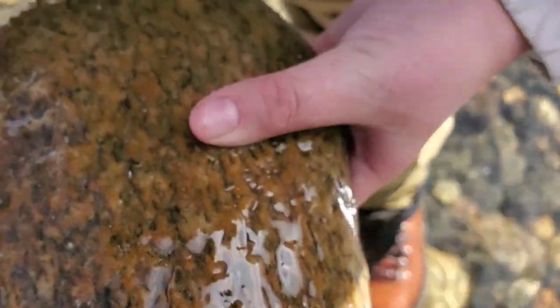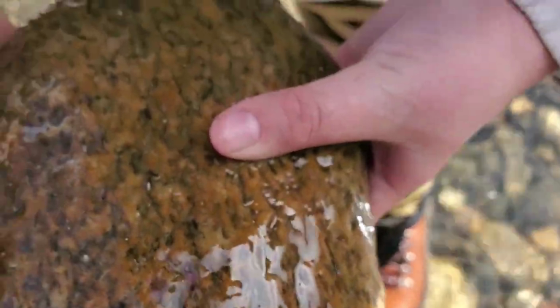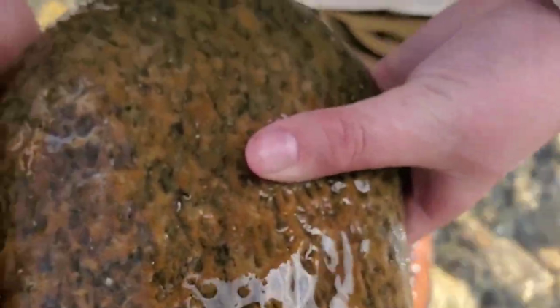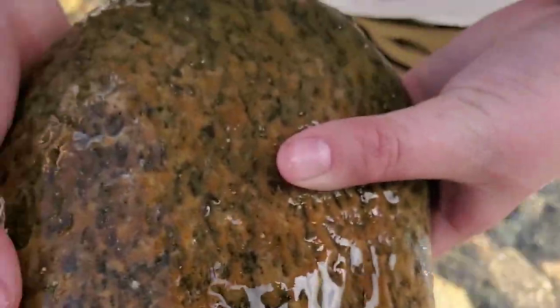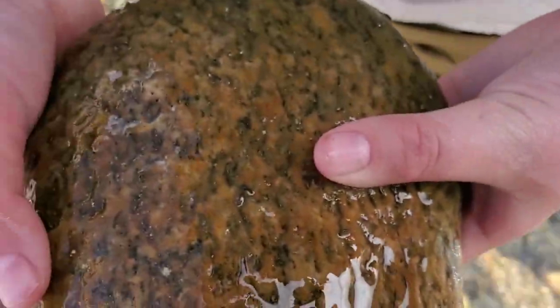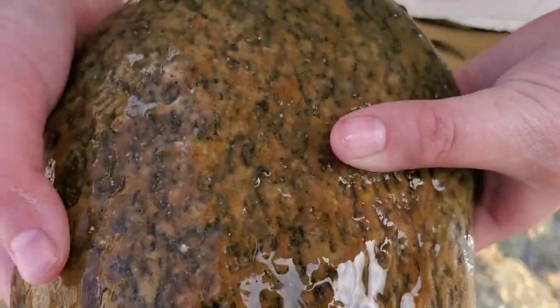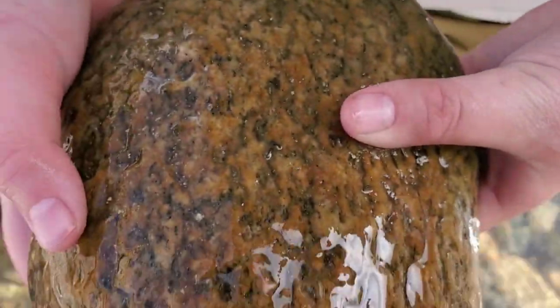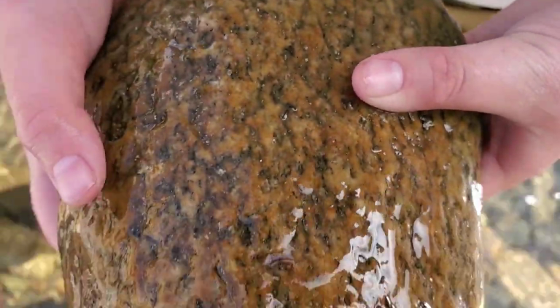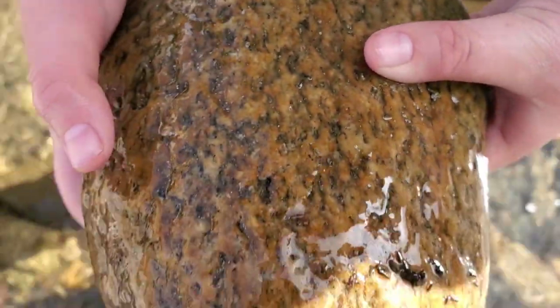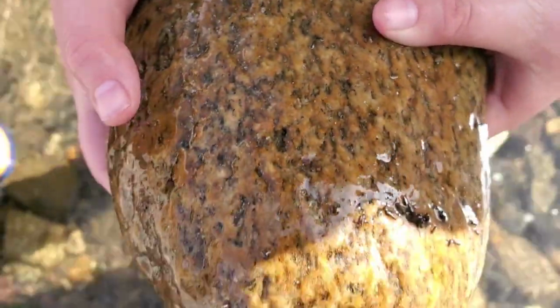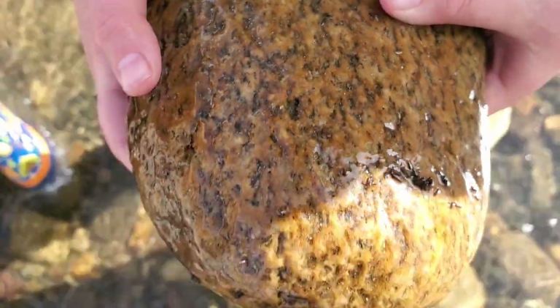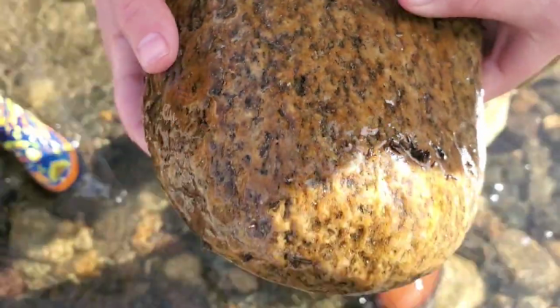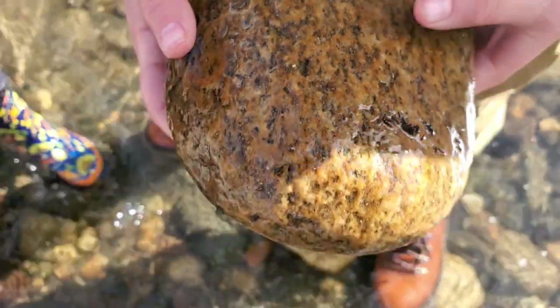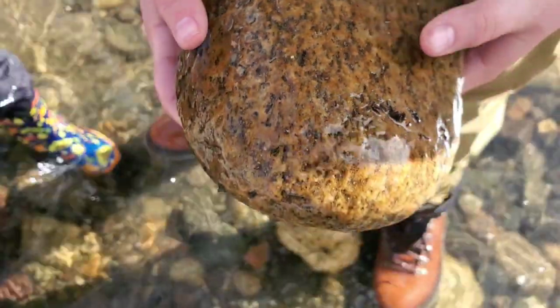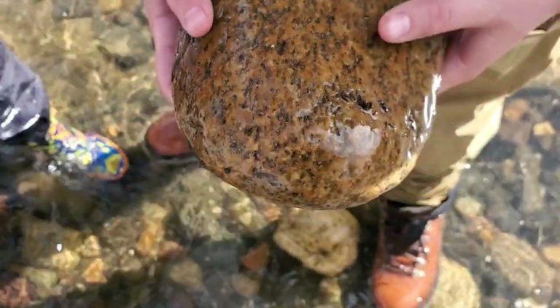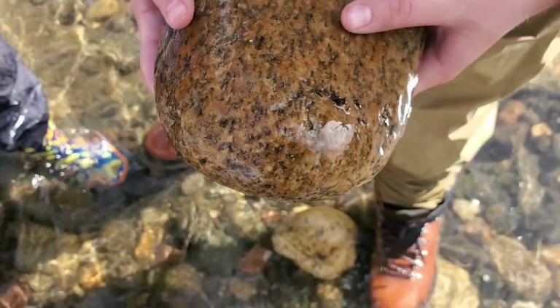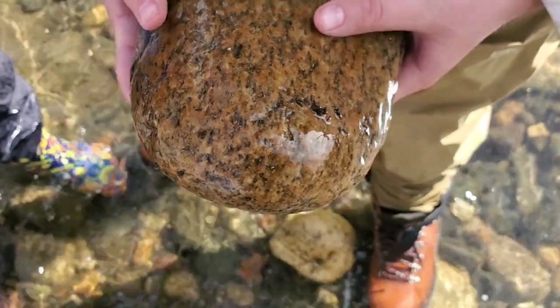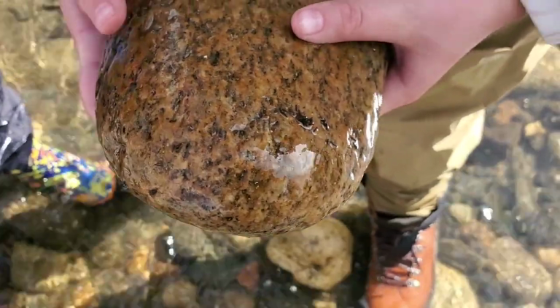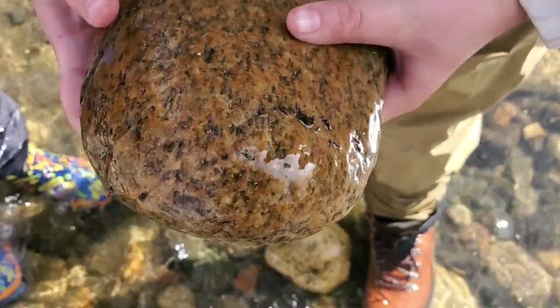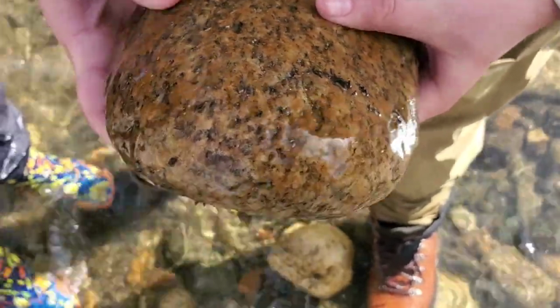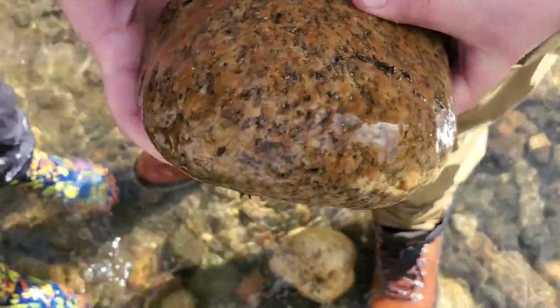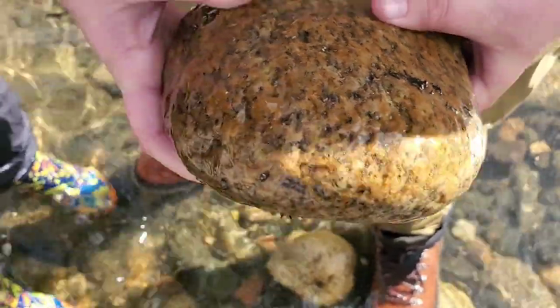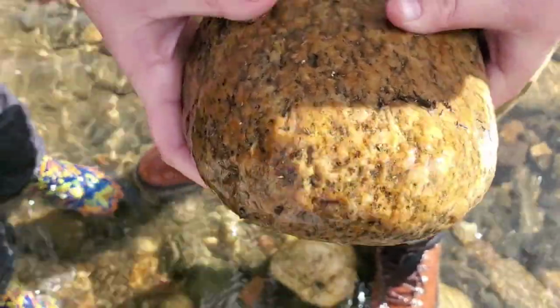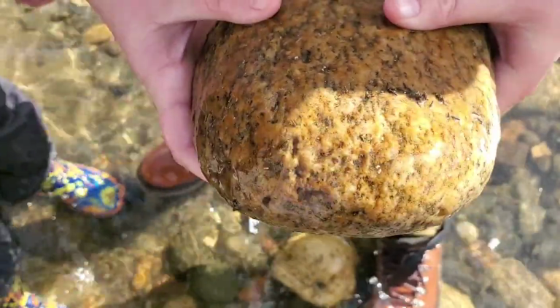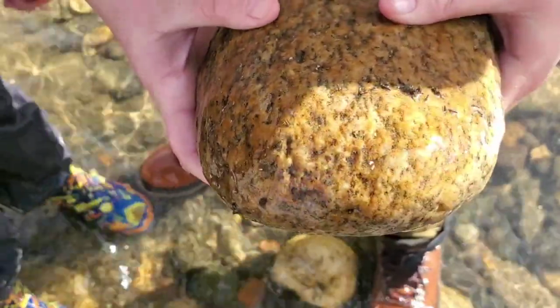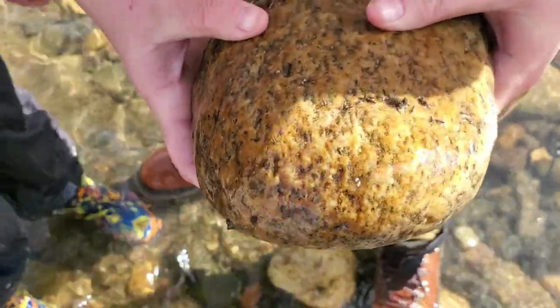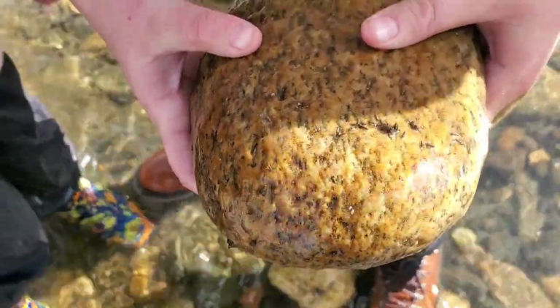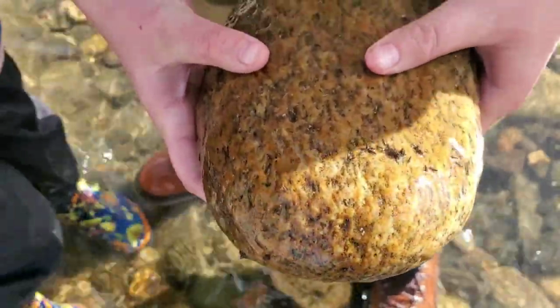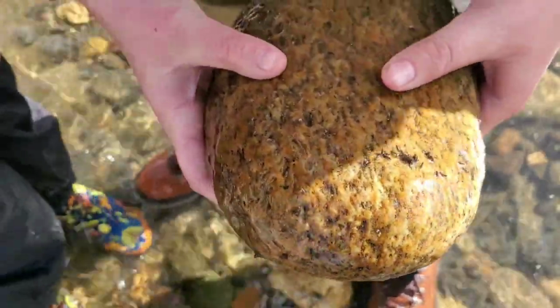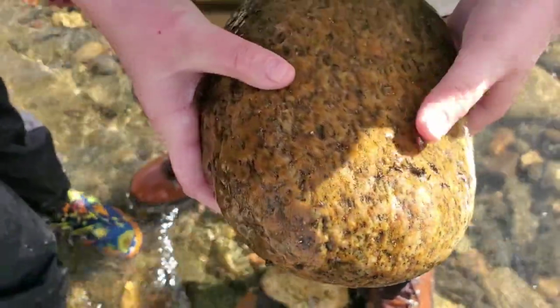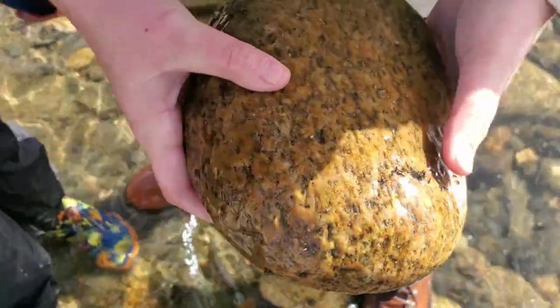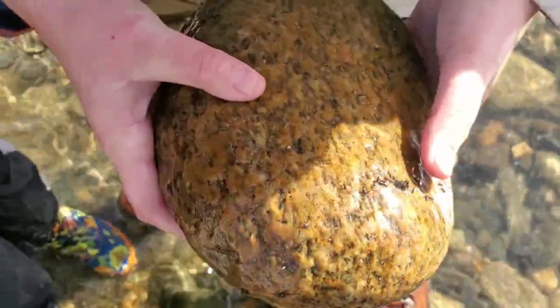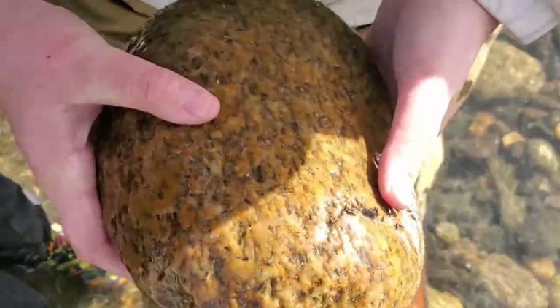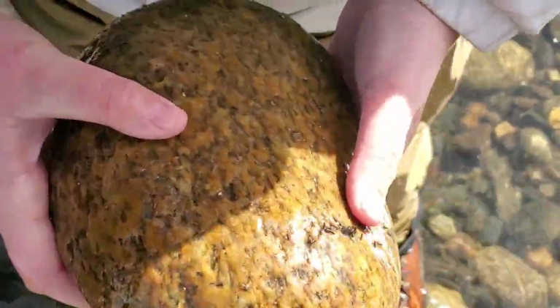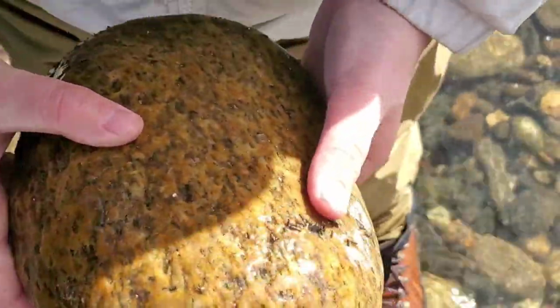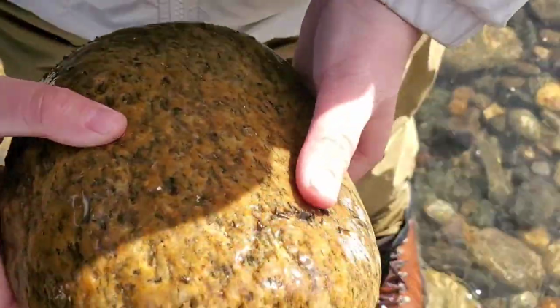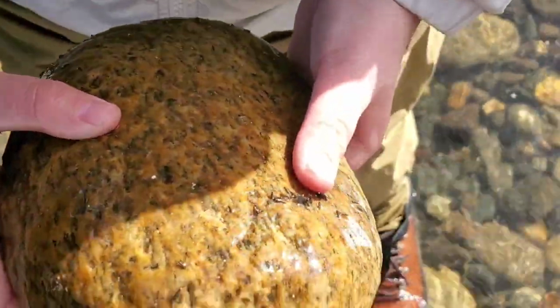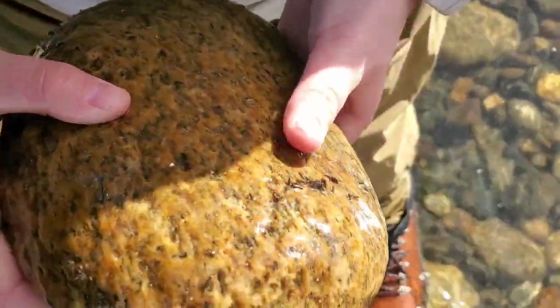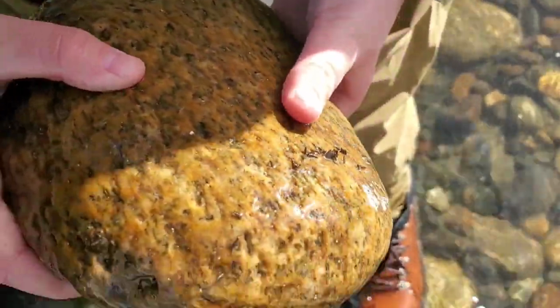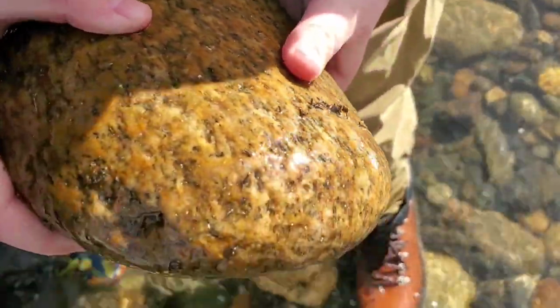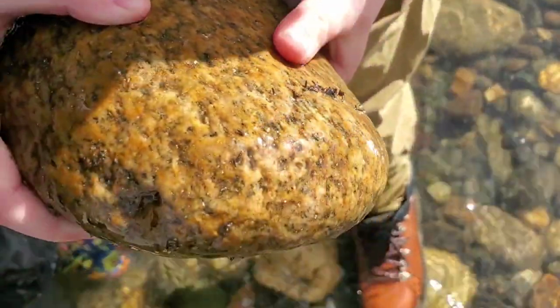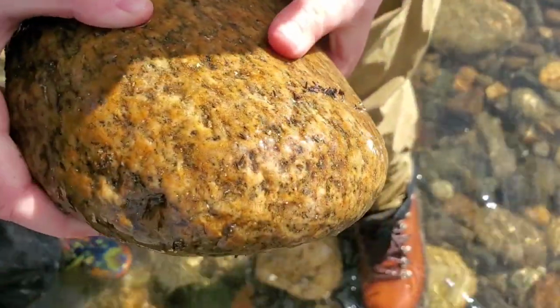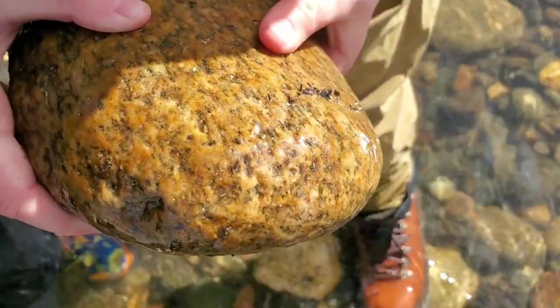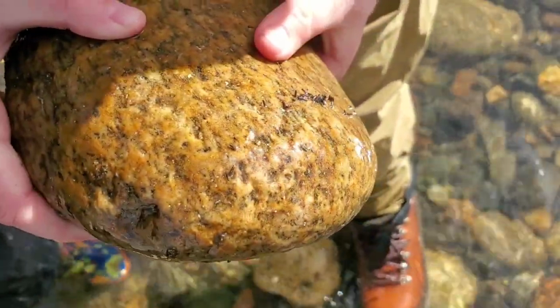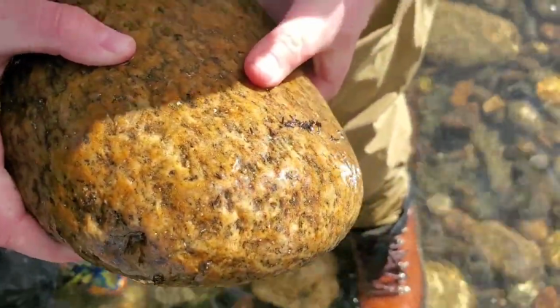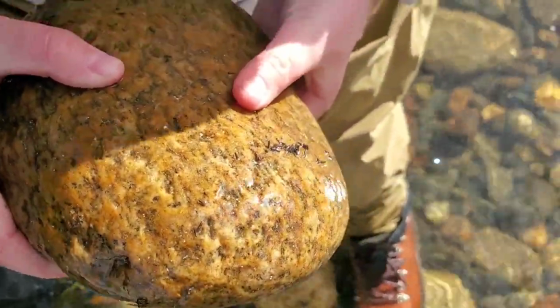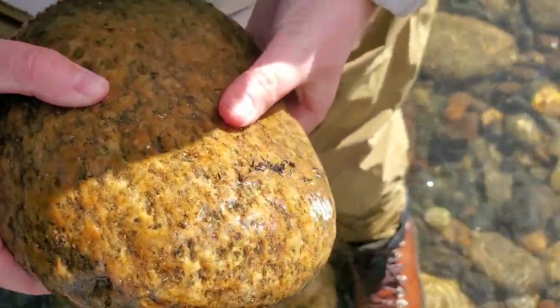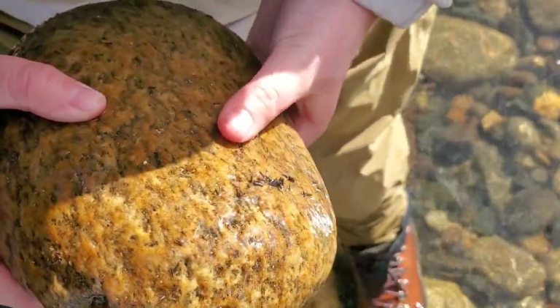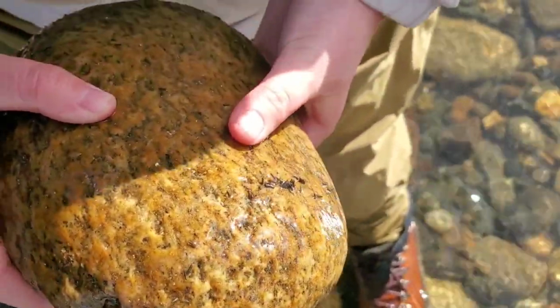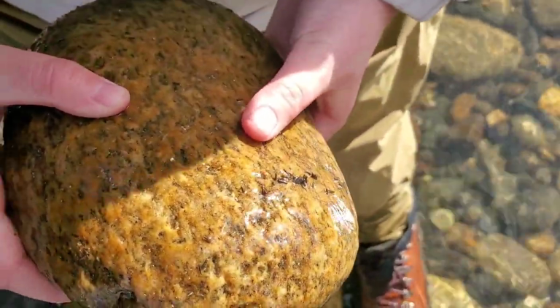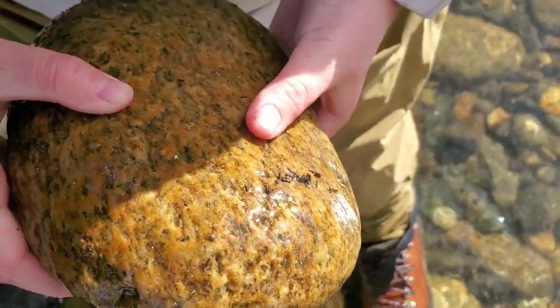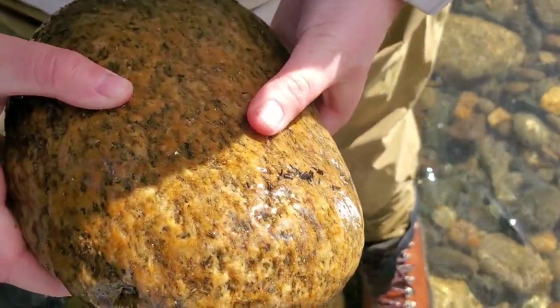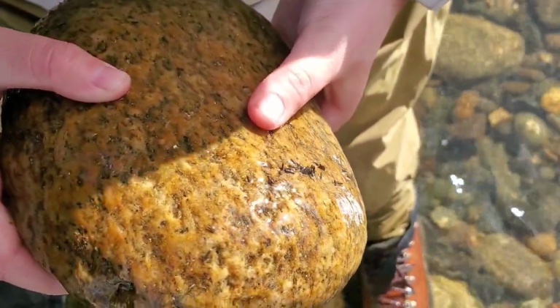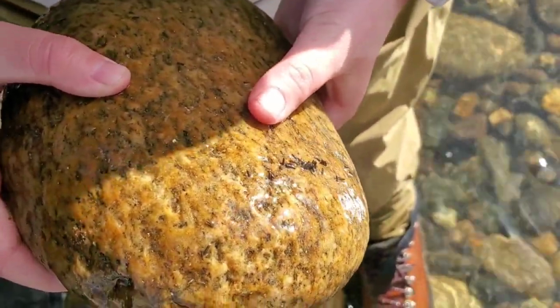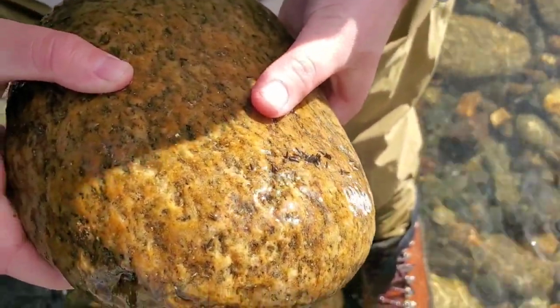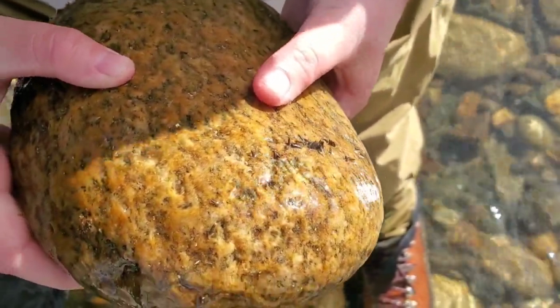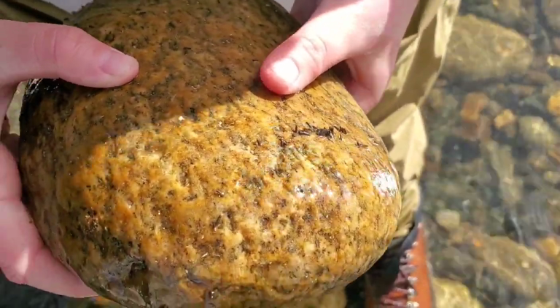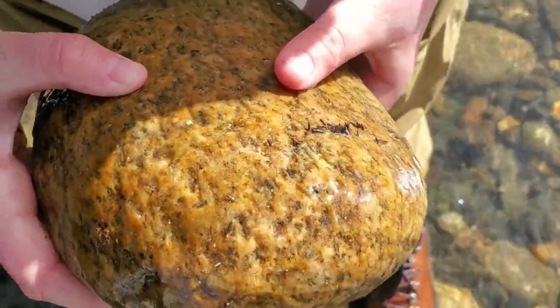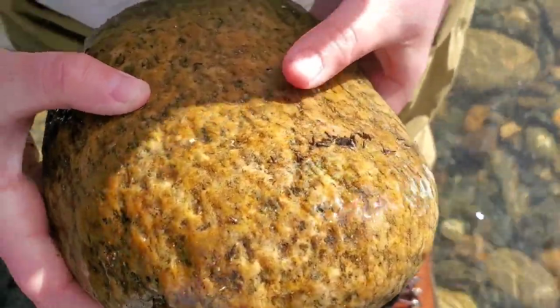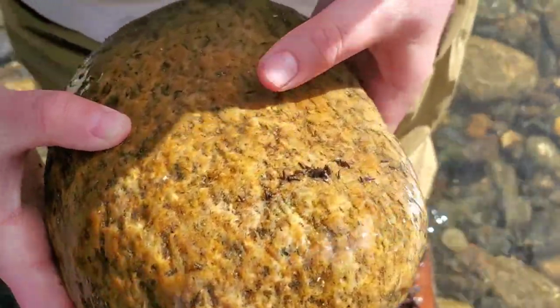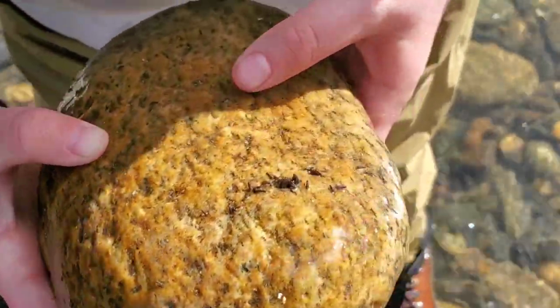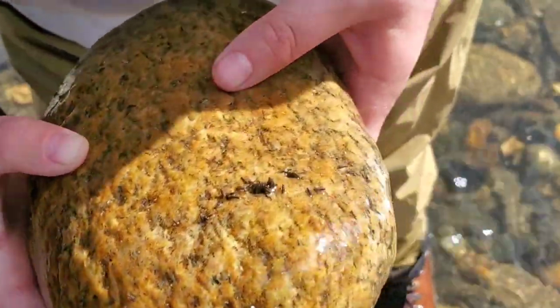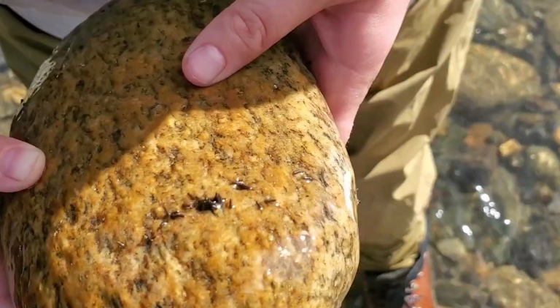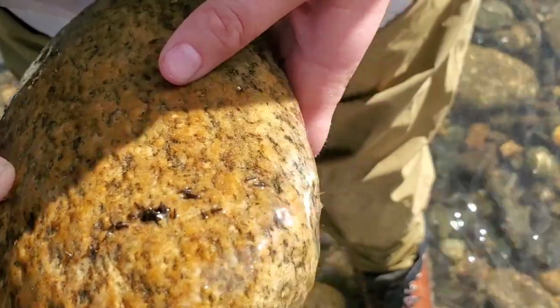We were just looking under a rock — that's also a method for finding invertebrates — but we're doing another one with the leaf packs.